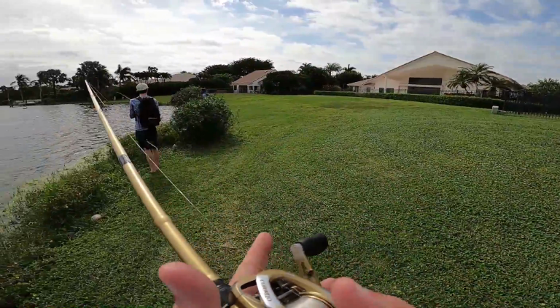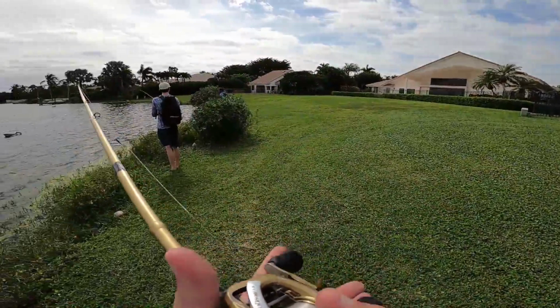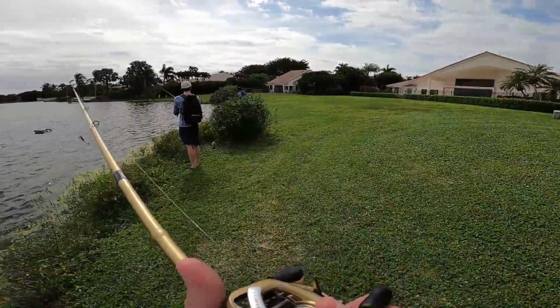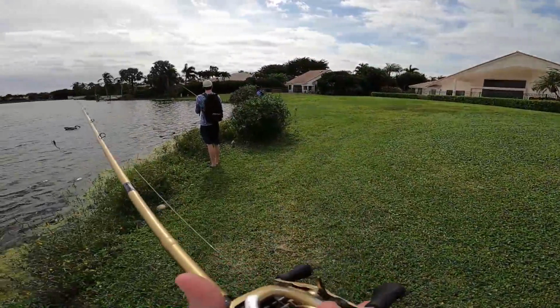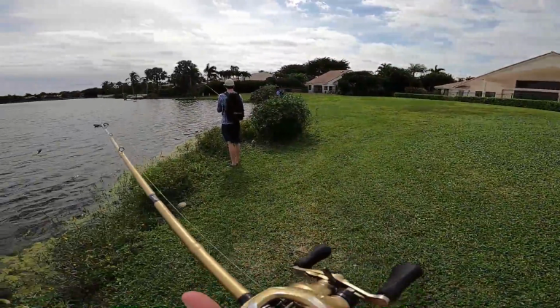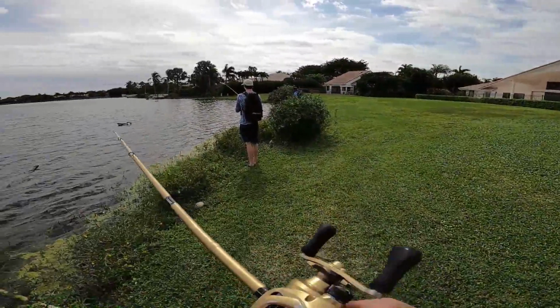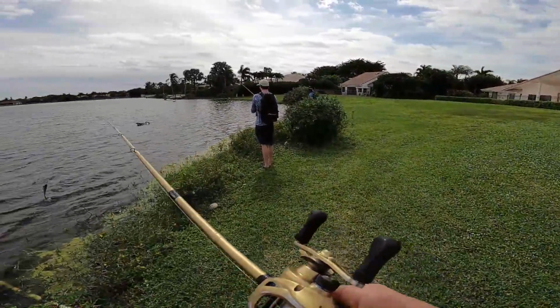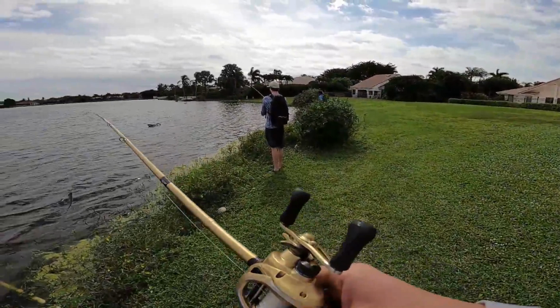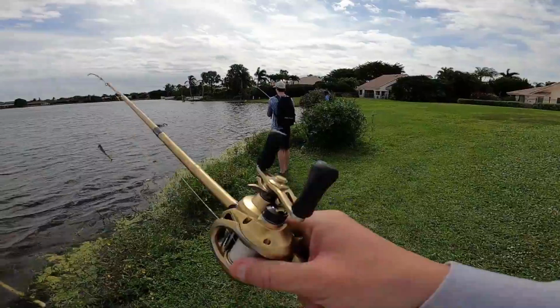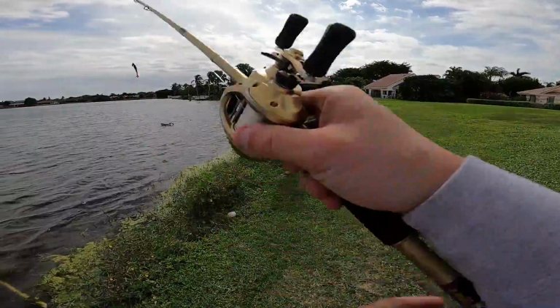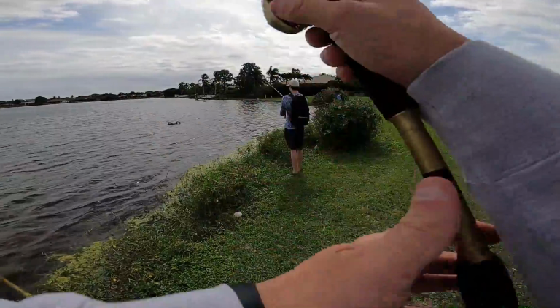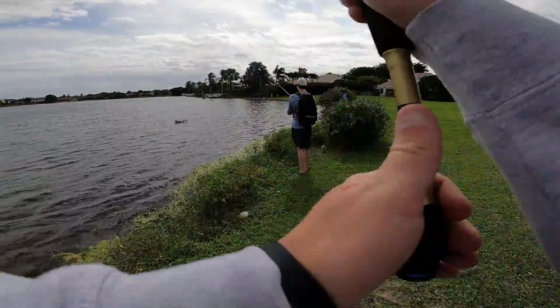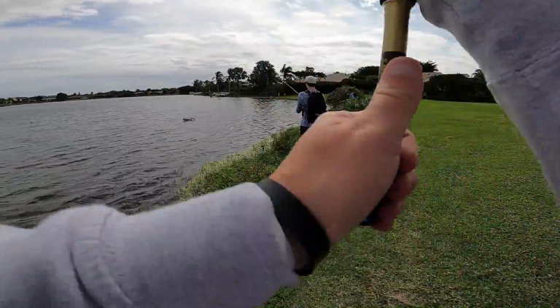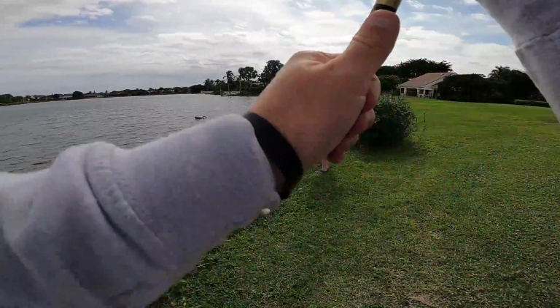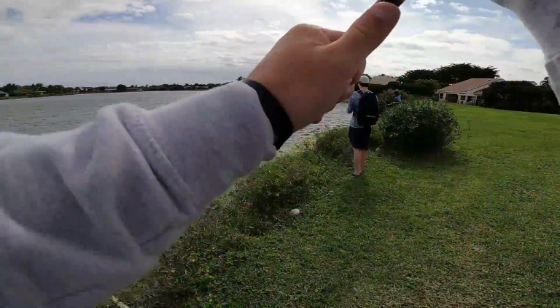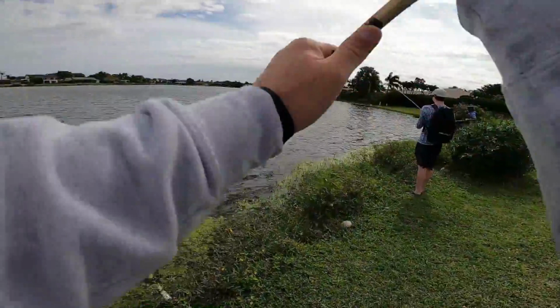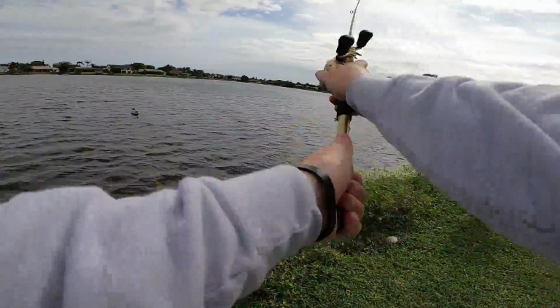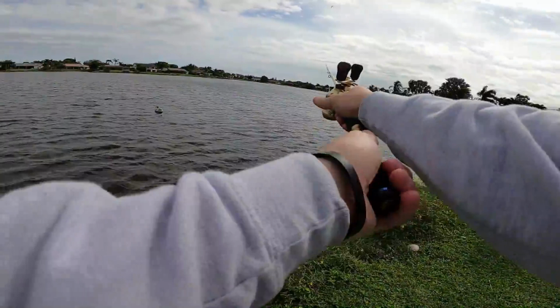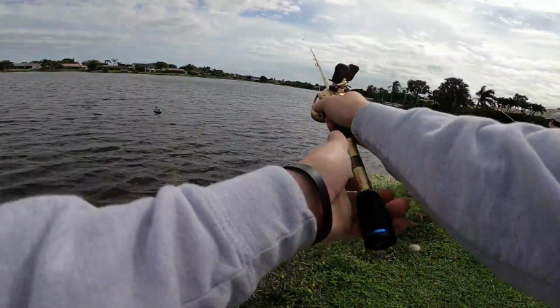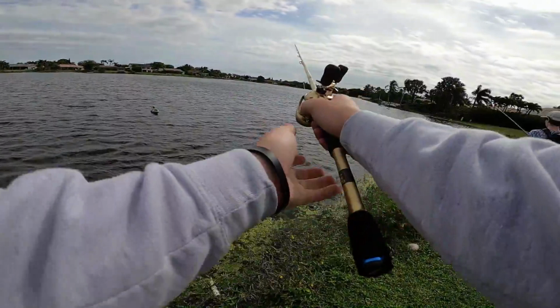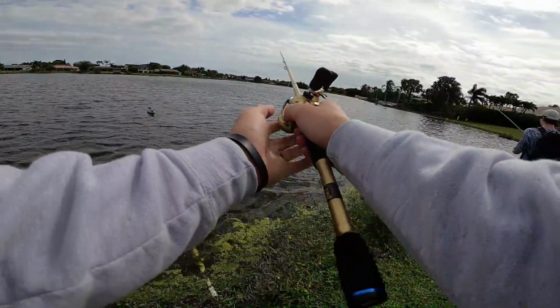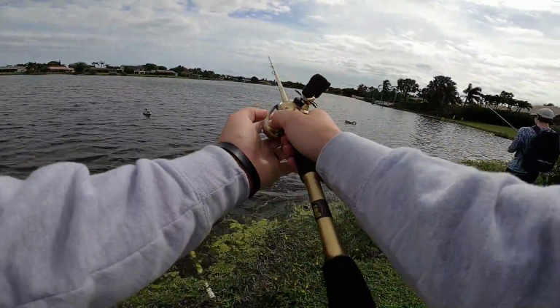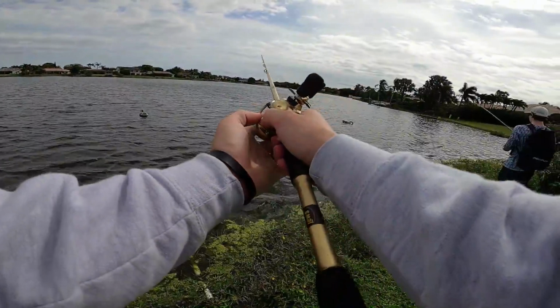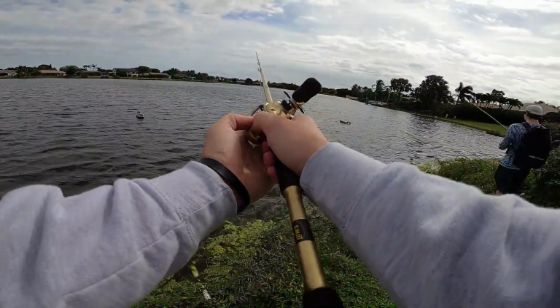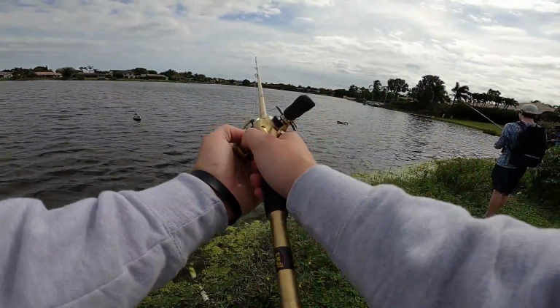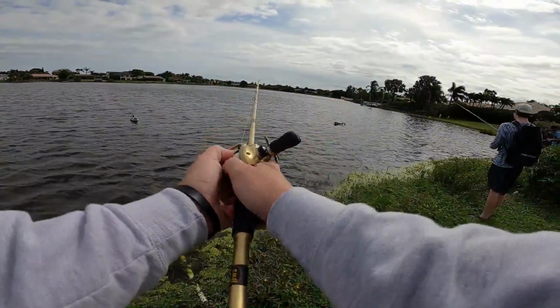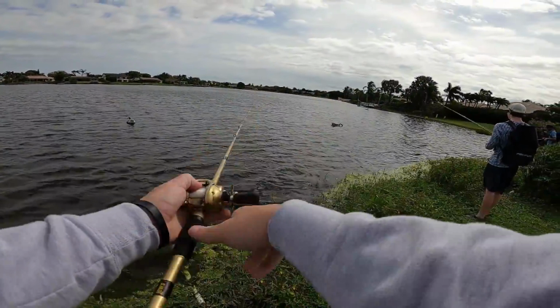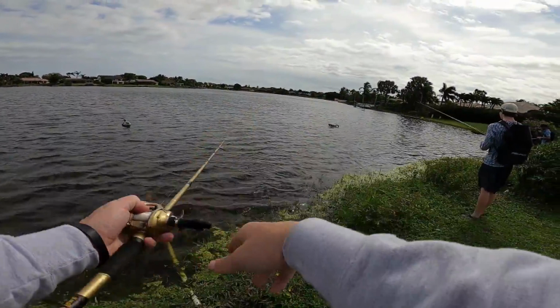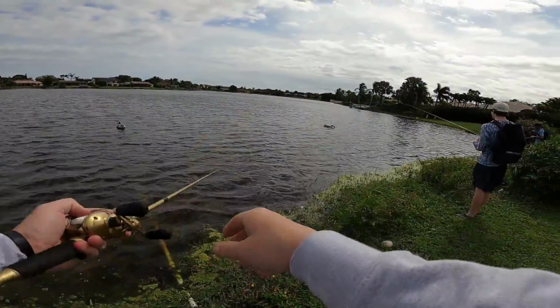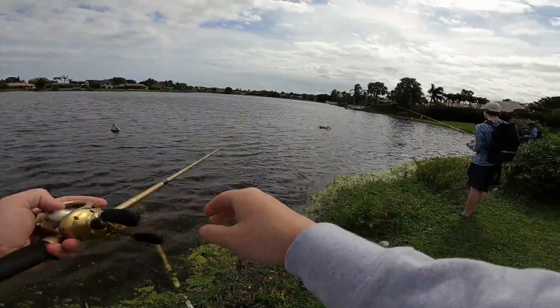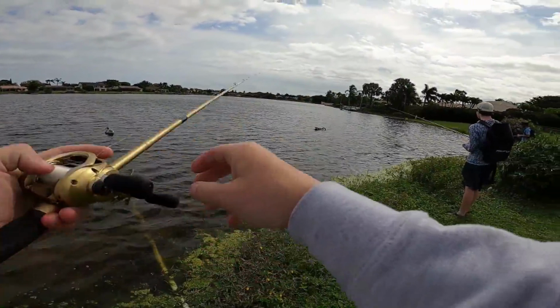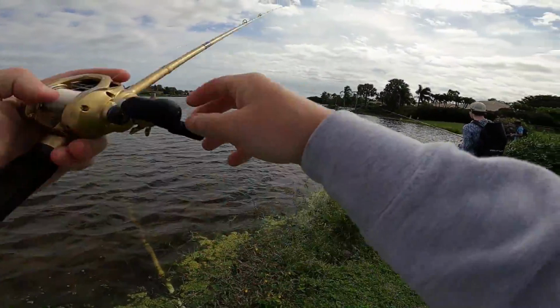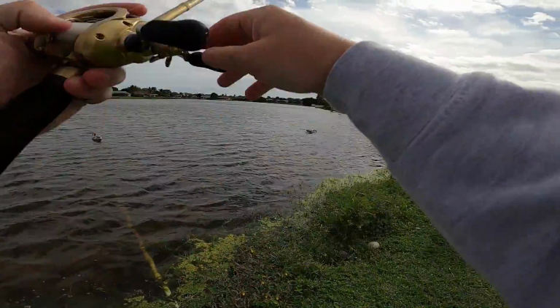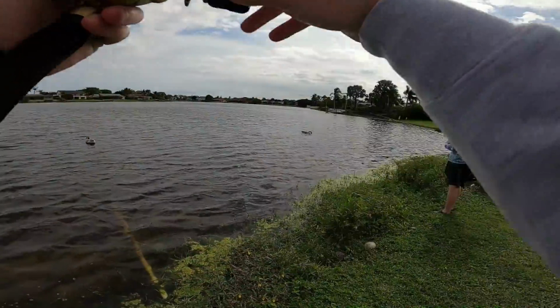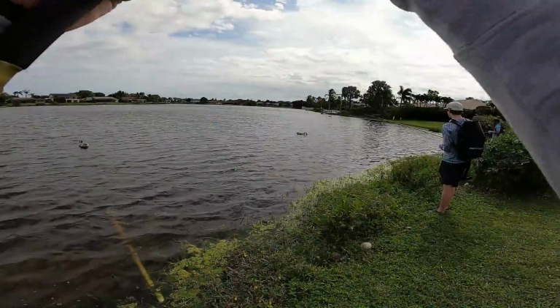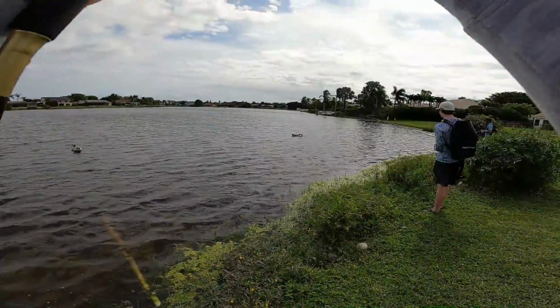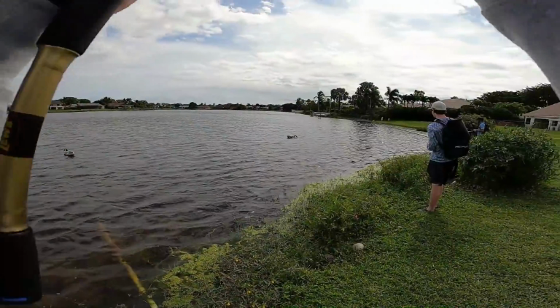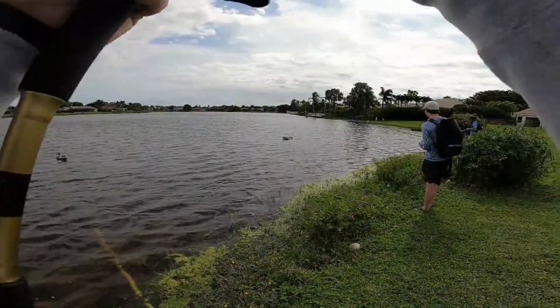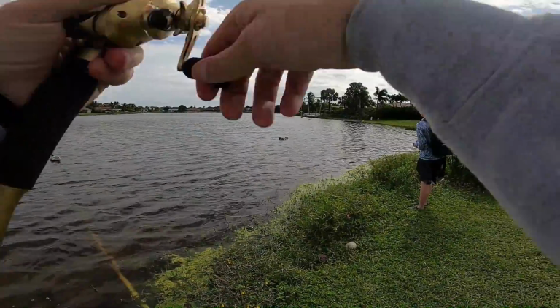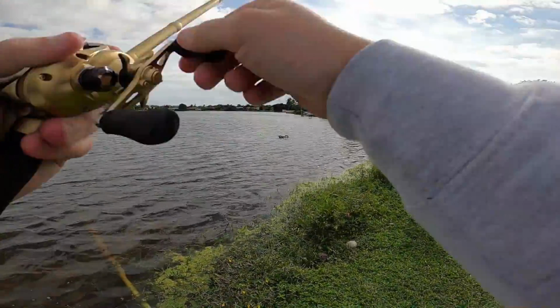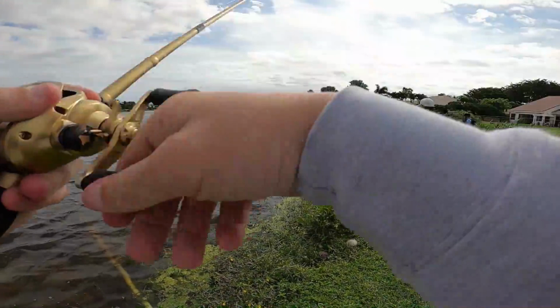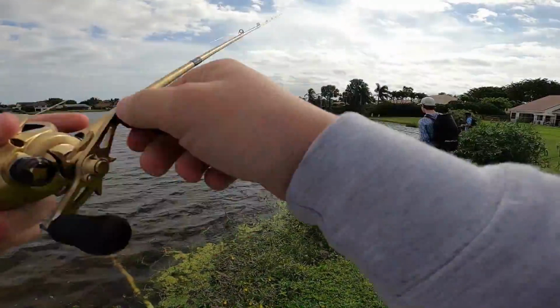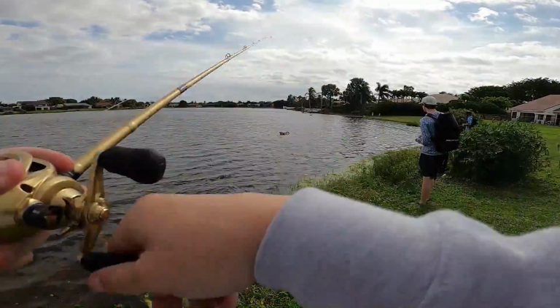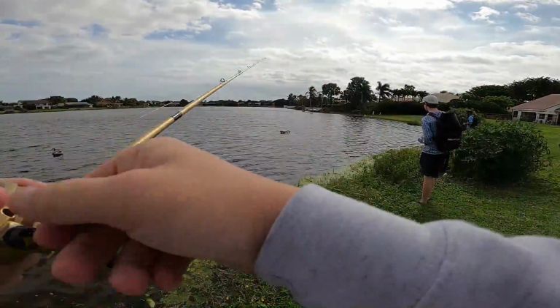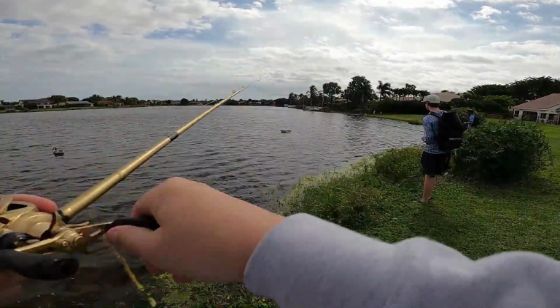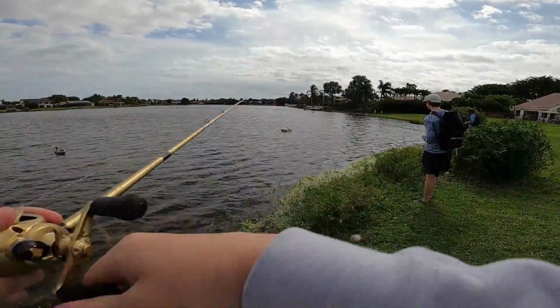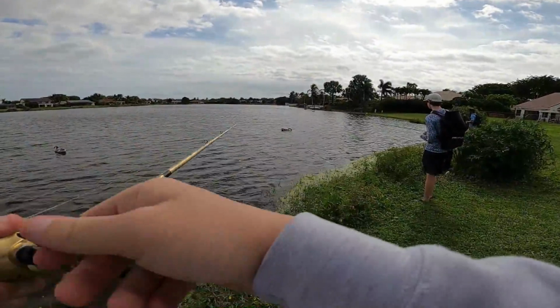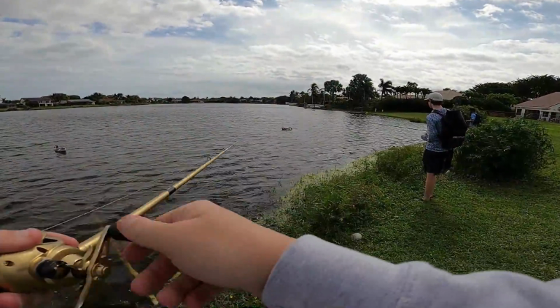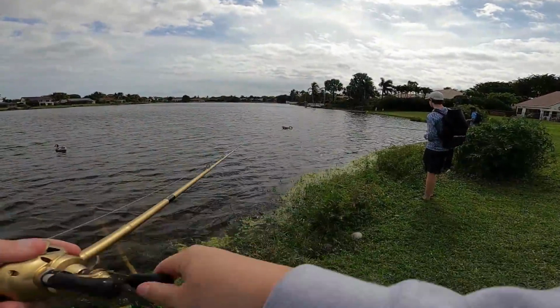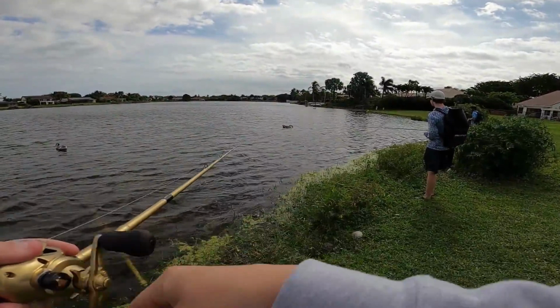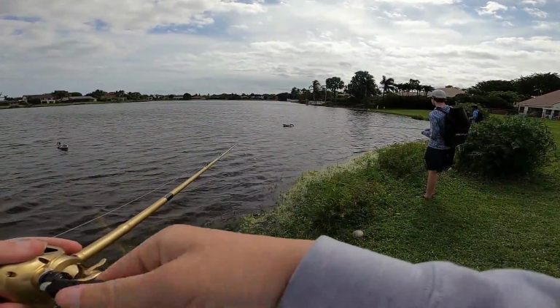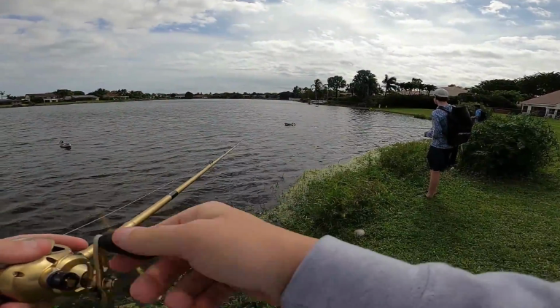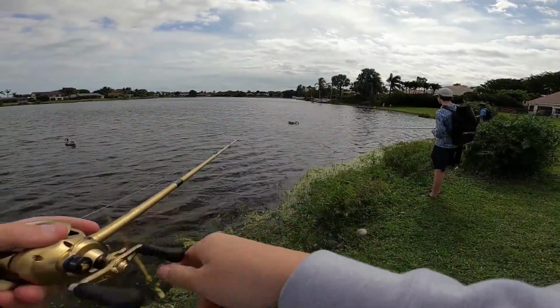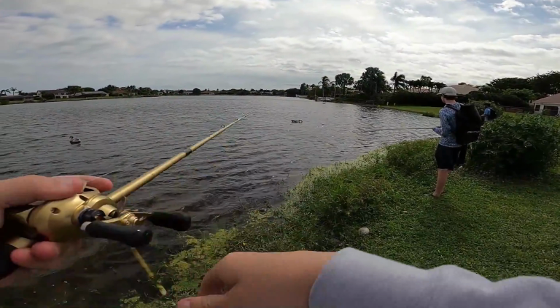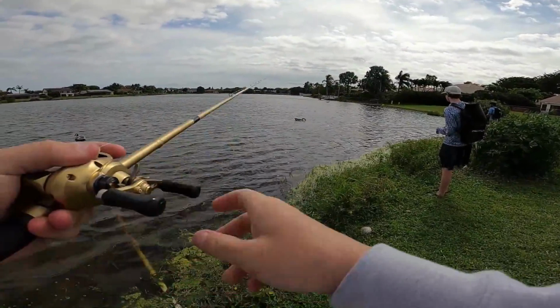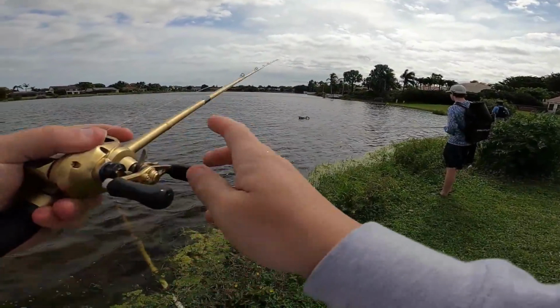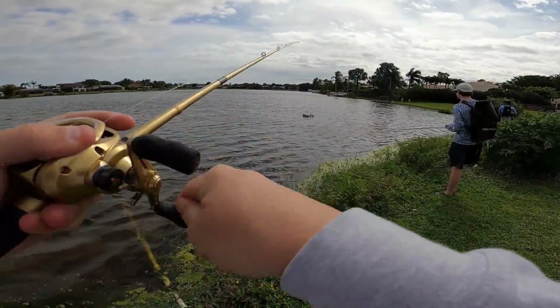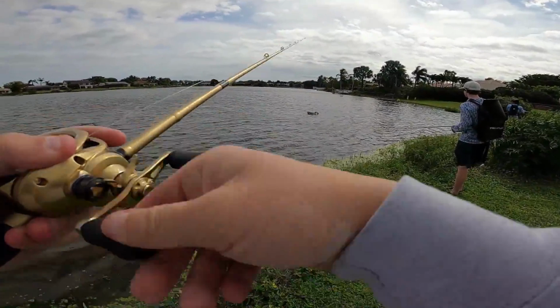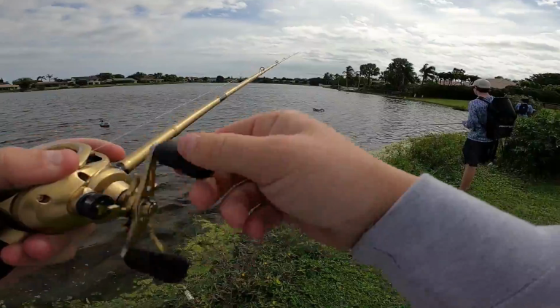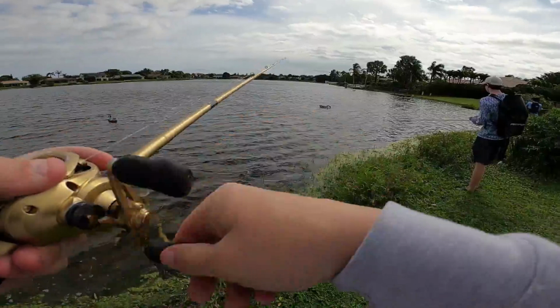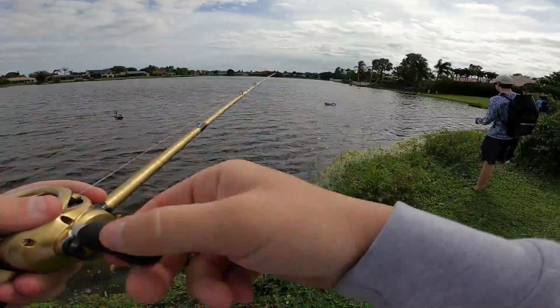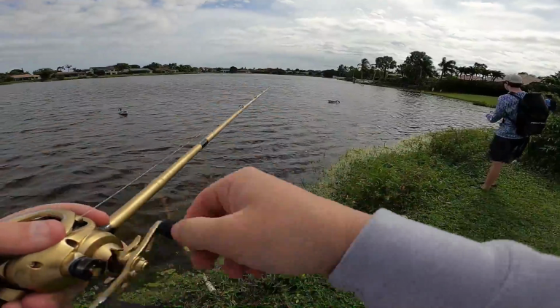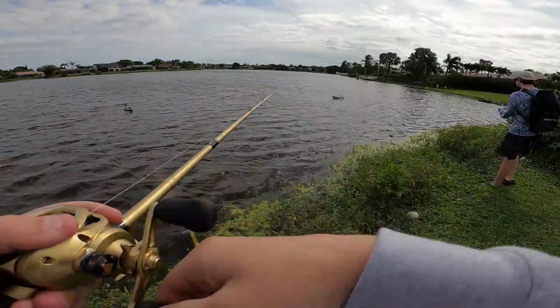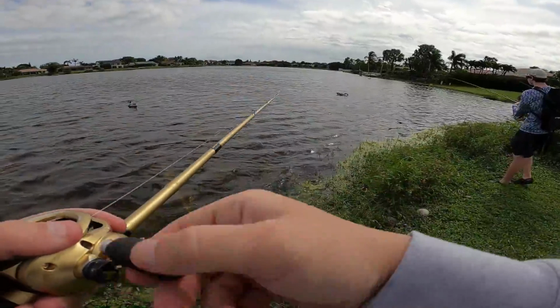I wanted to see how this spray-painted reel would hold up against fish, and it's done pretty good.